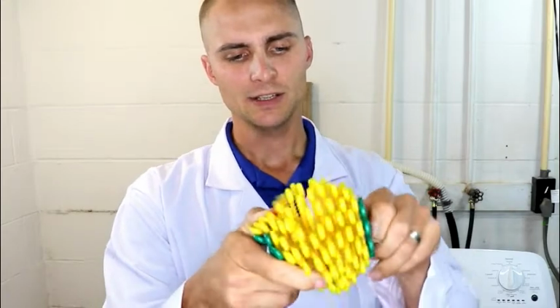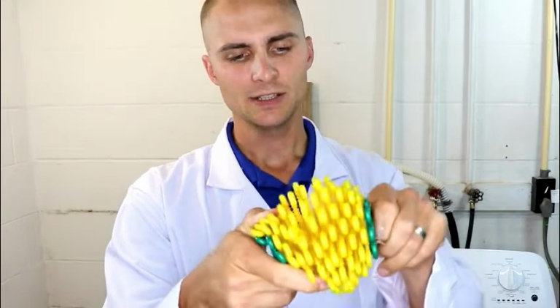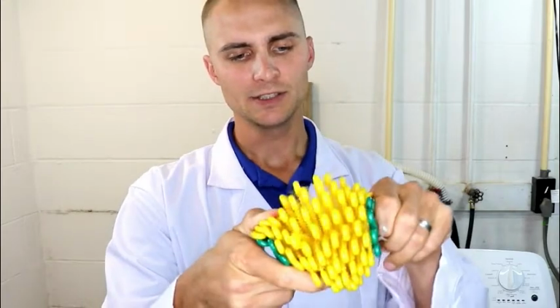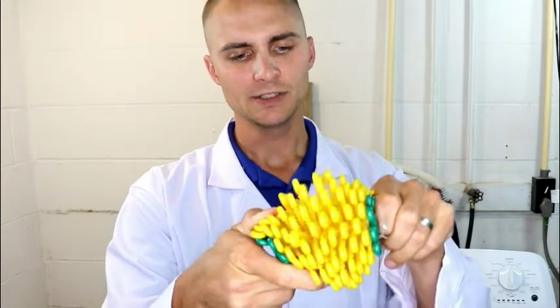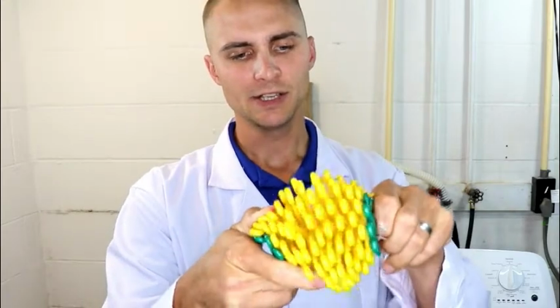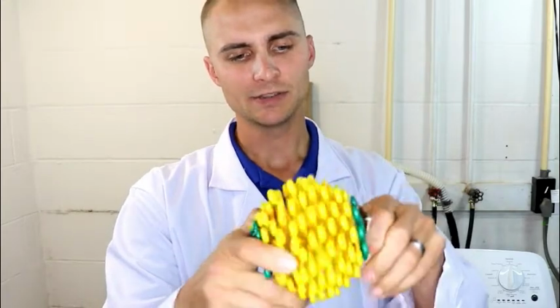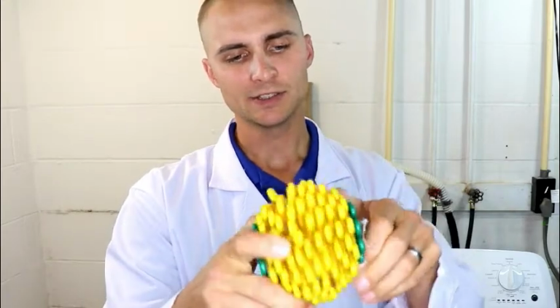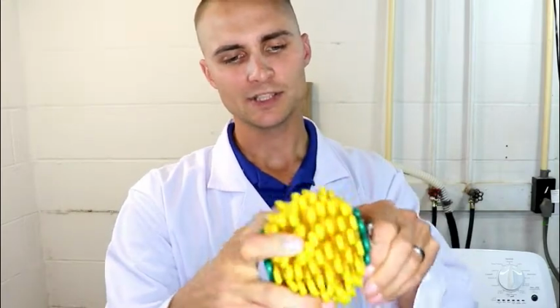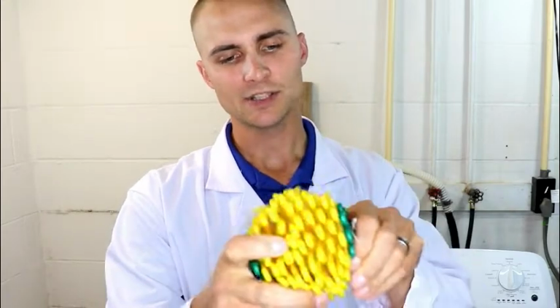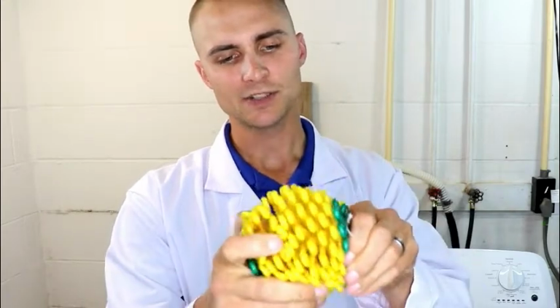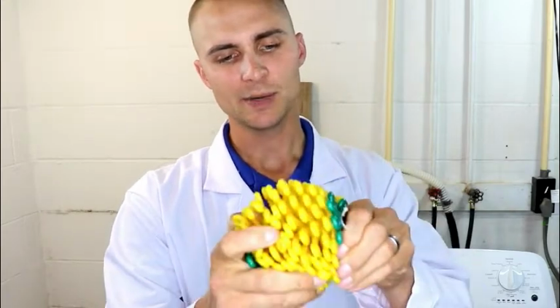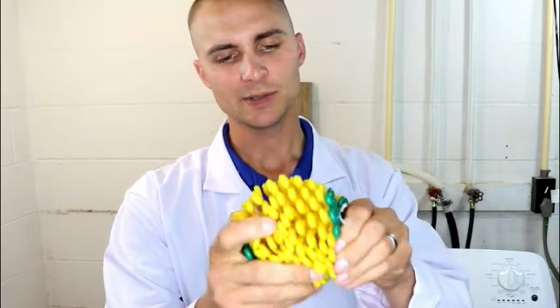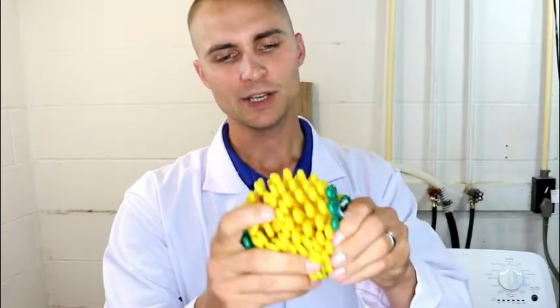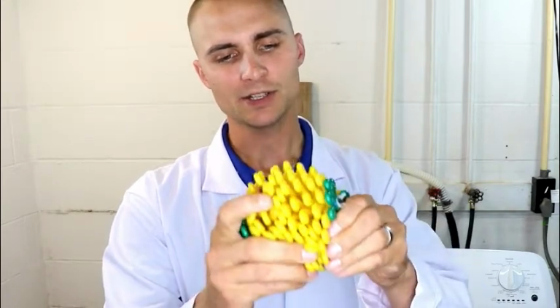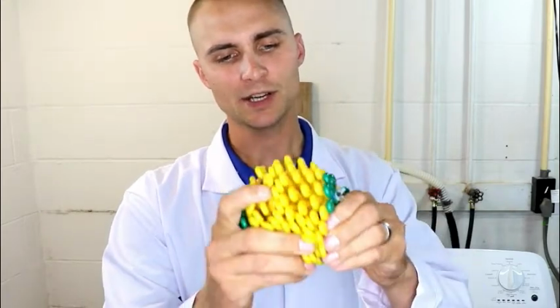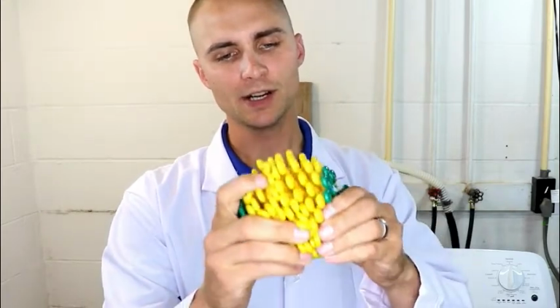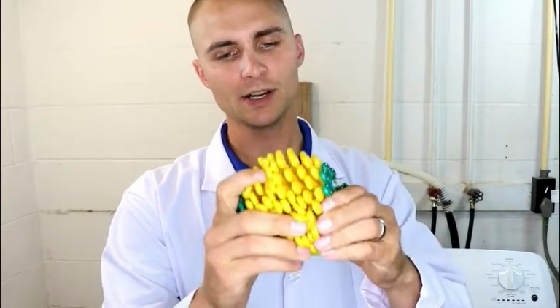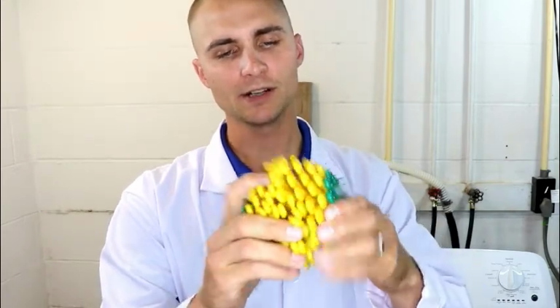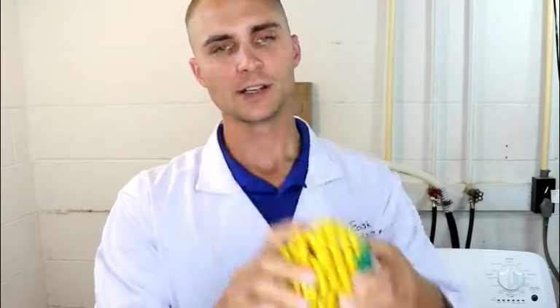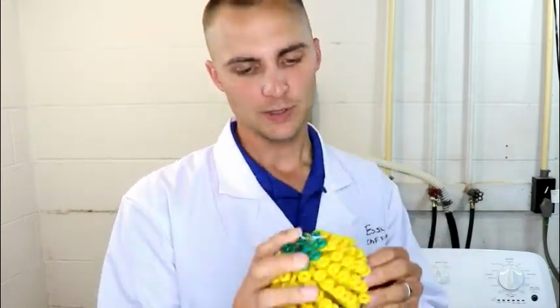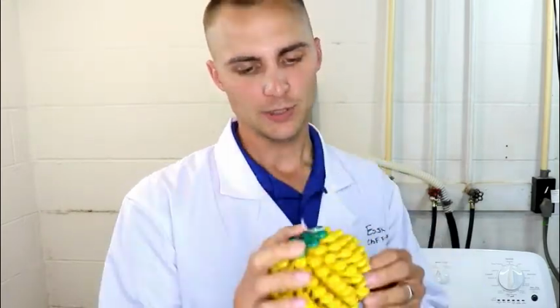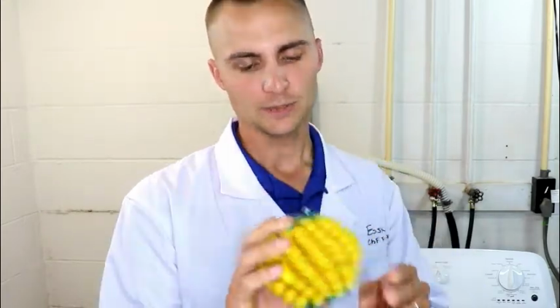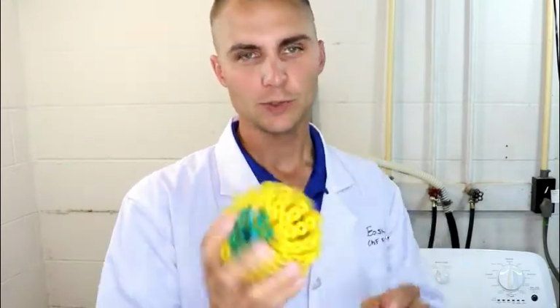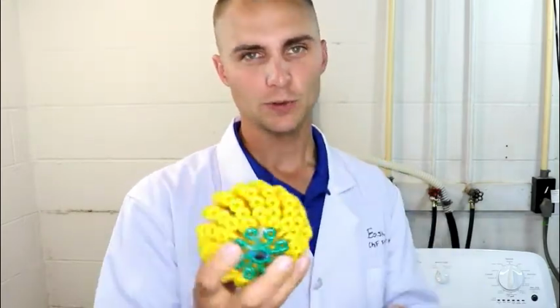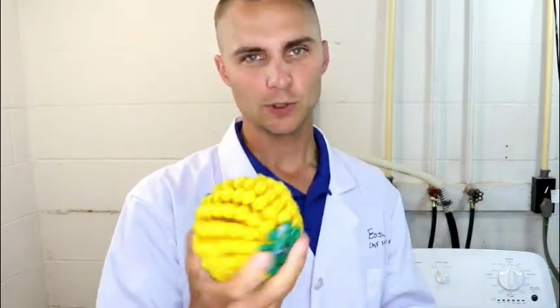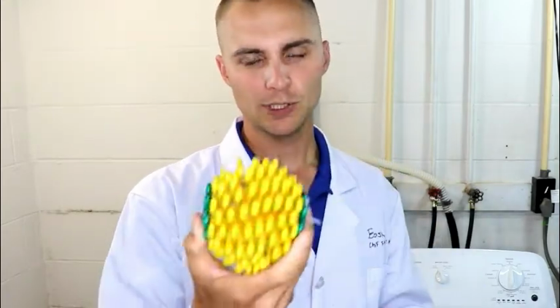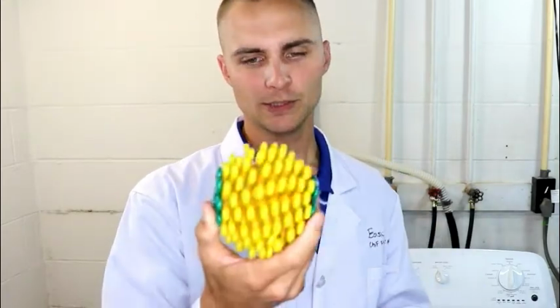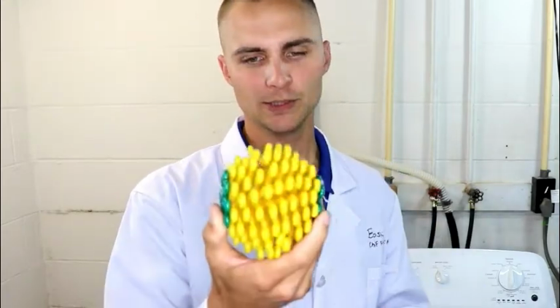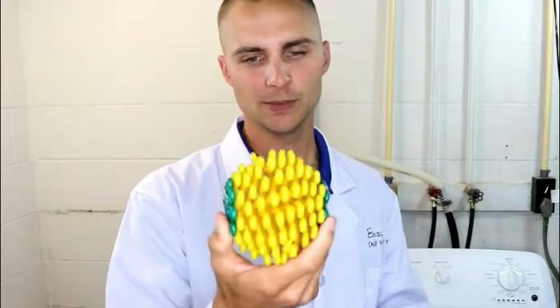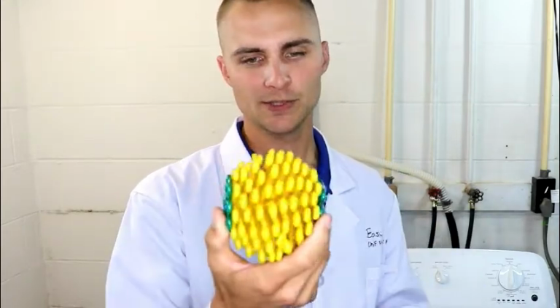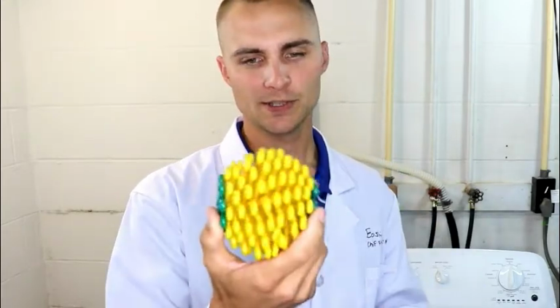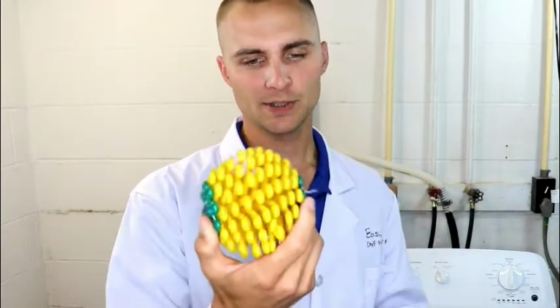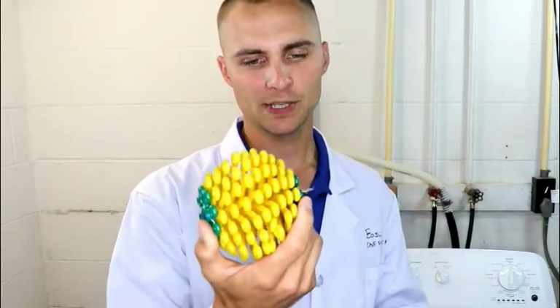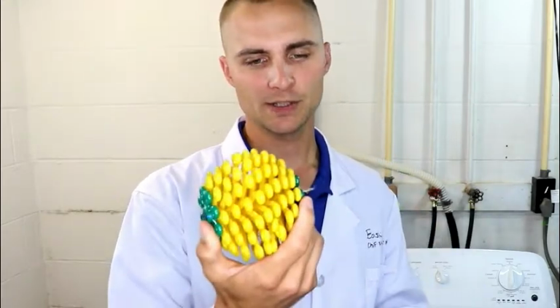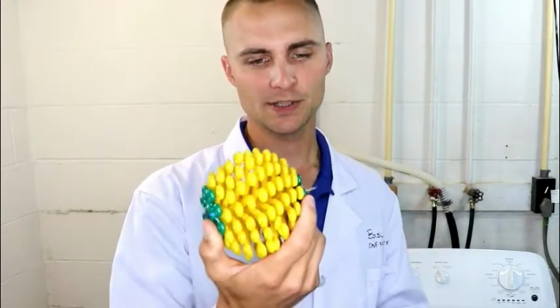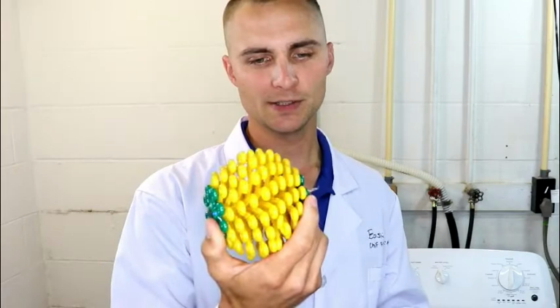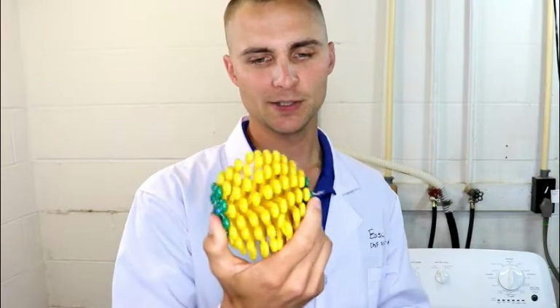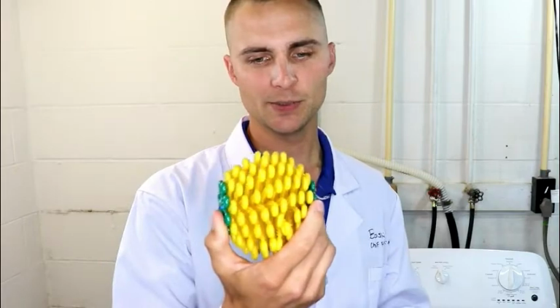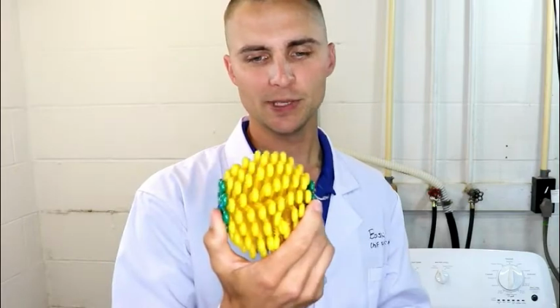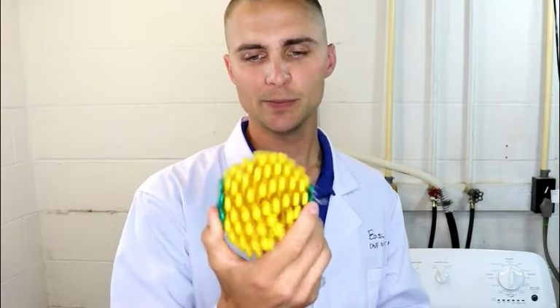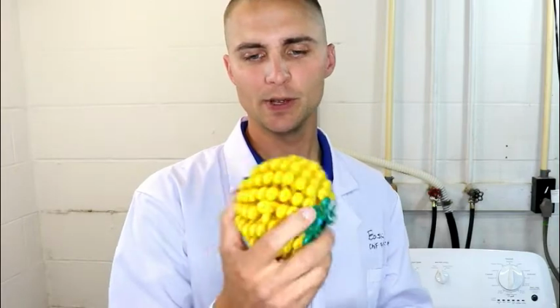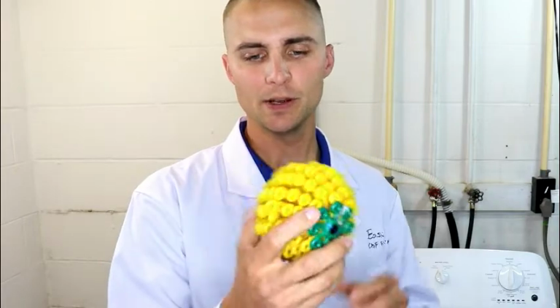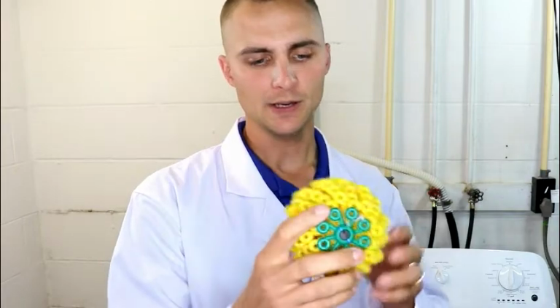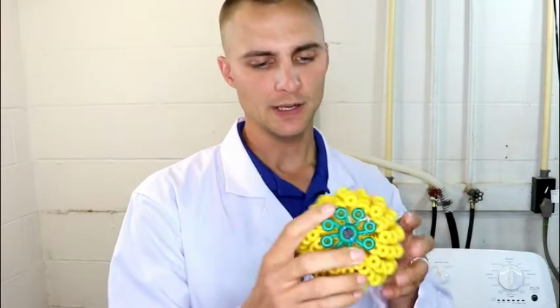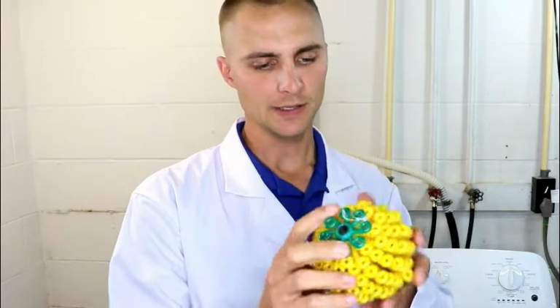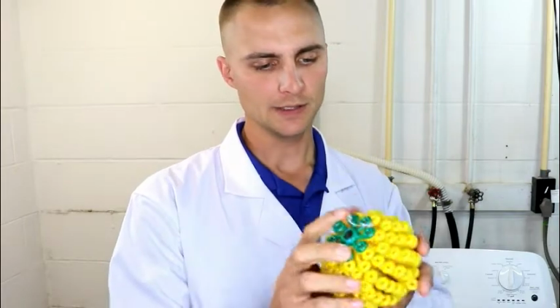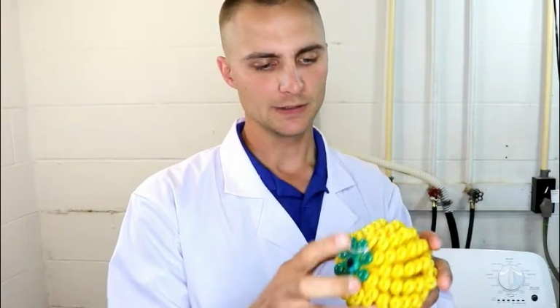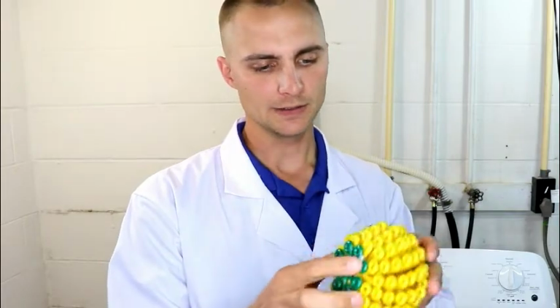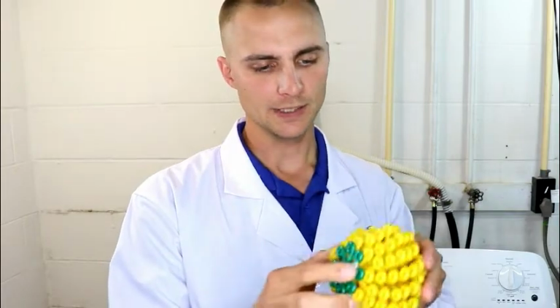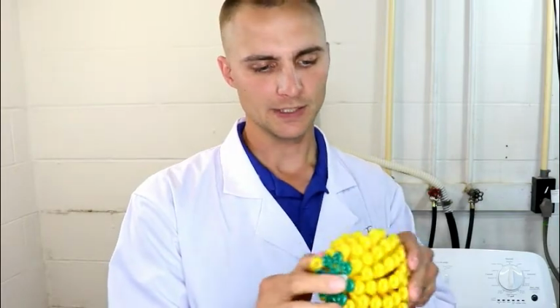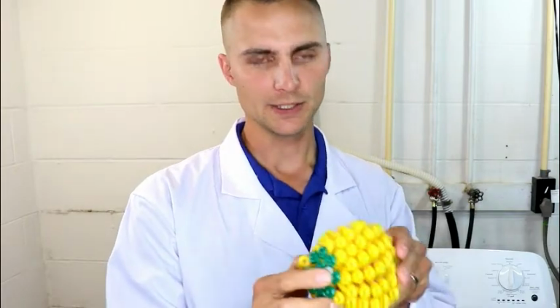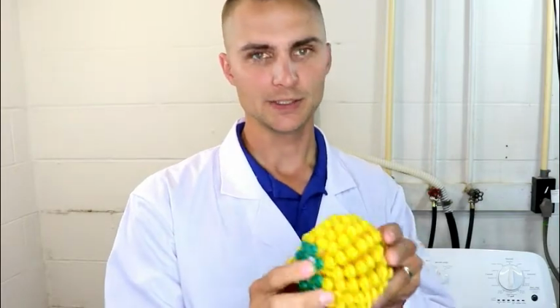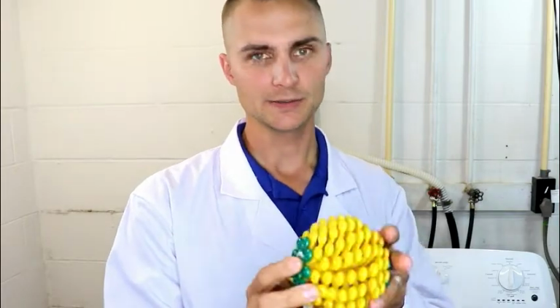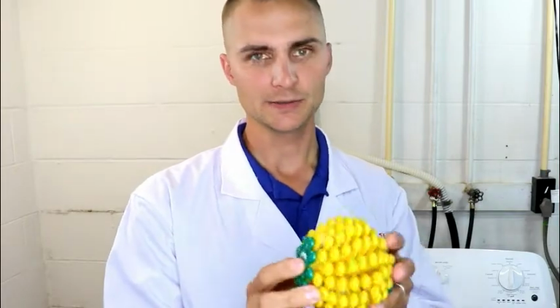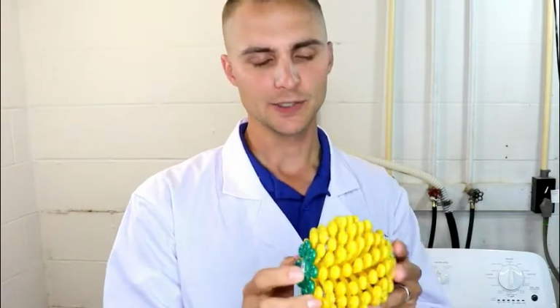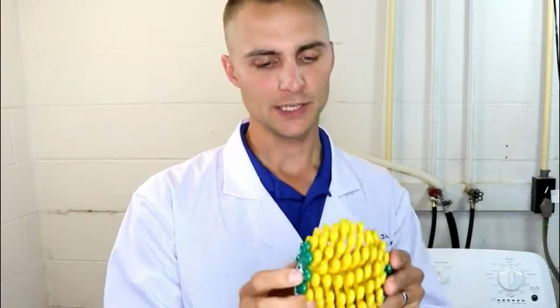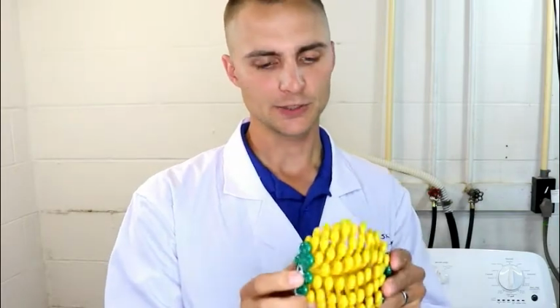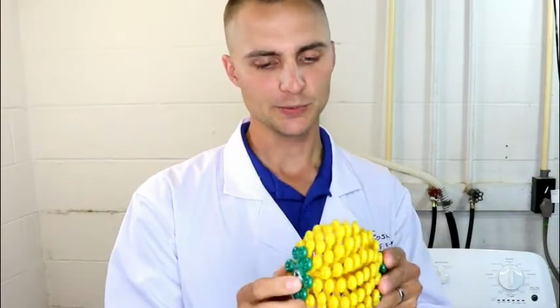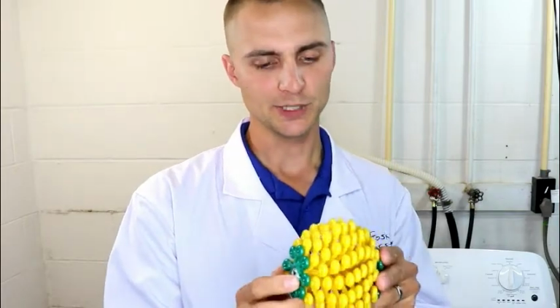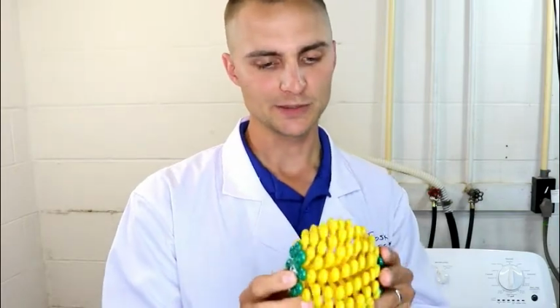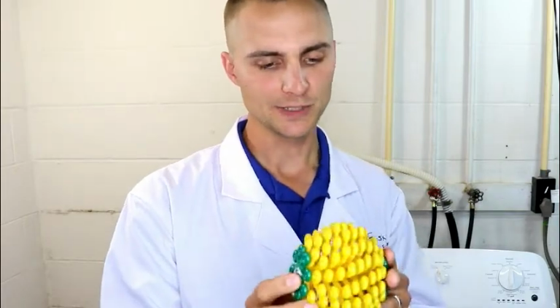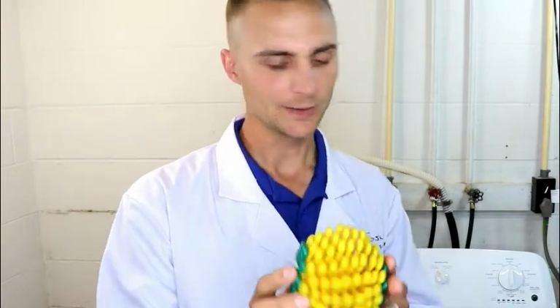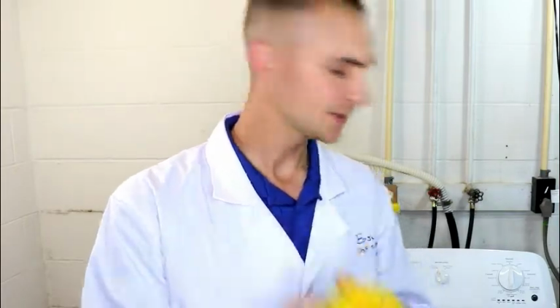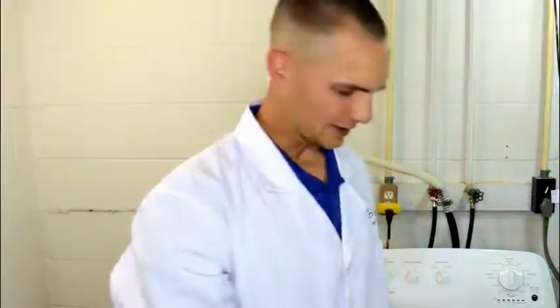It appears as though the CoraBall caught a few fibers, but nothing really that significant. It definitely does a good job of catching hair, but overall it appears as though it catches a little bit, but not a ton of actual microfiber.